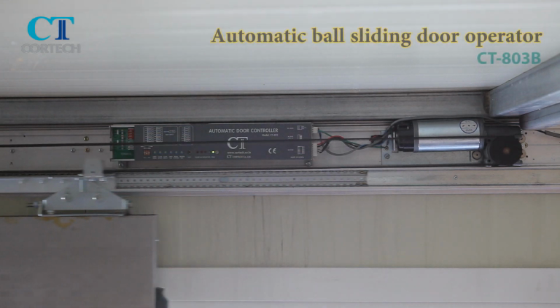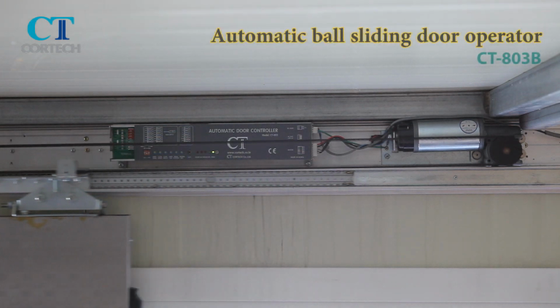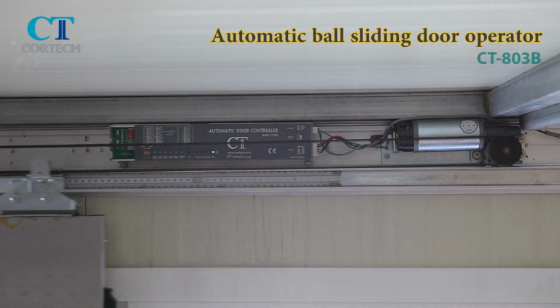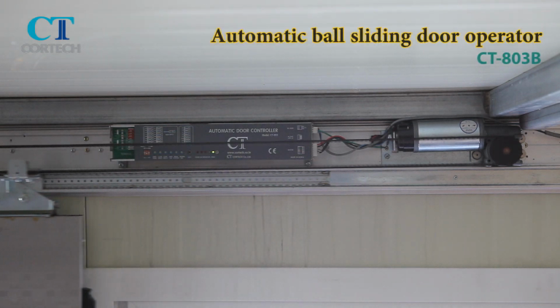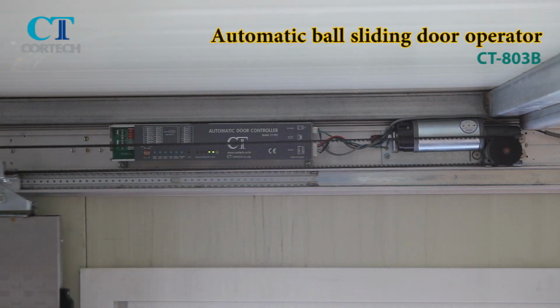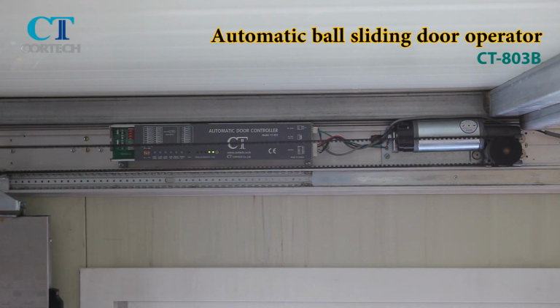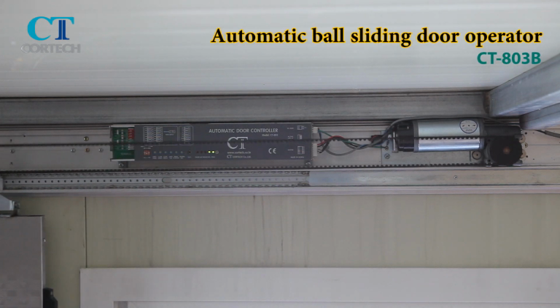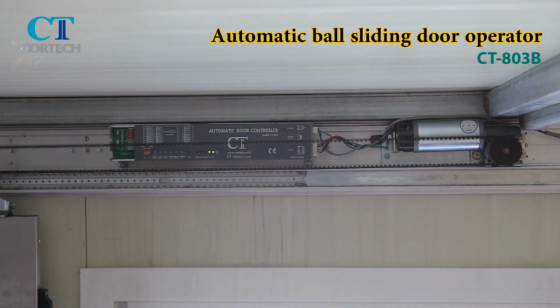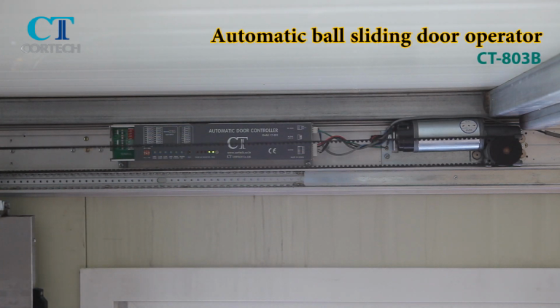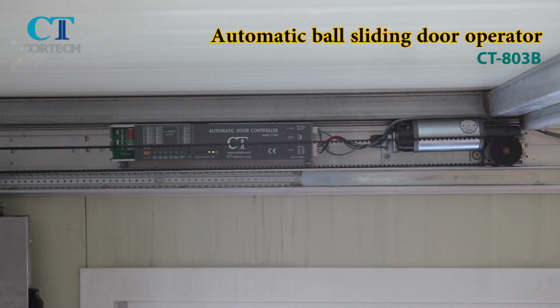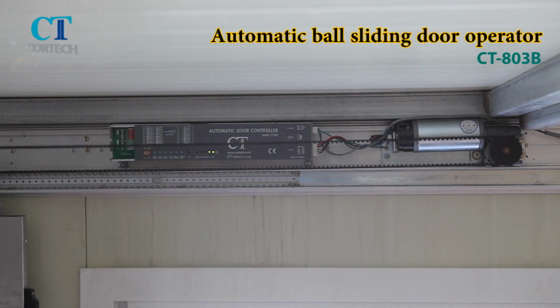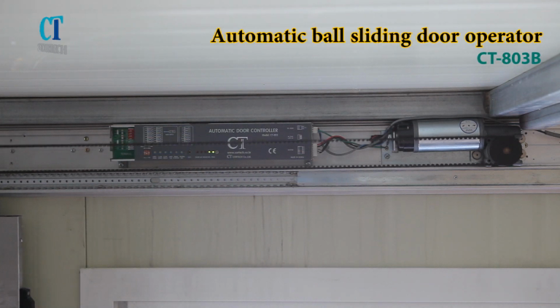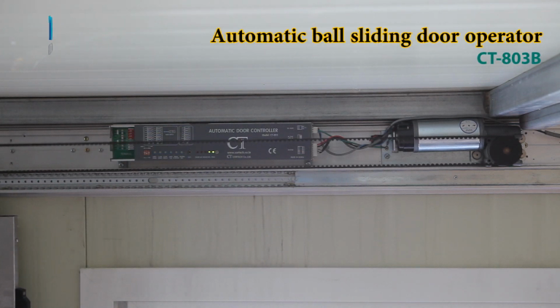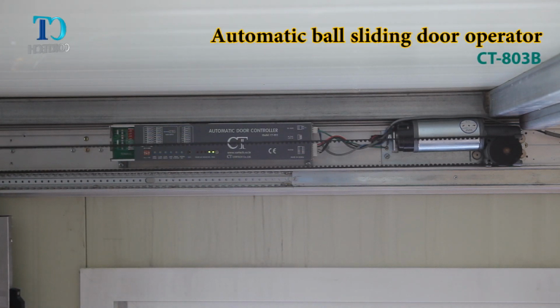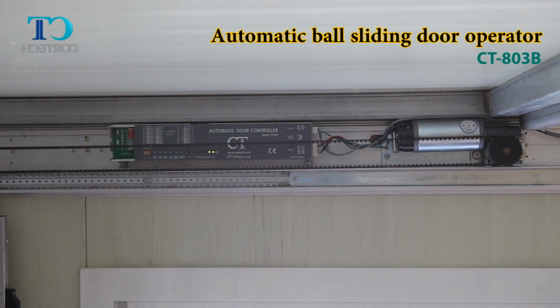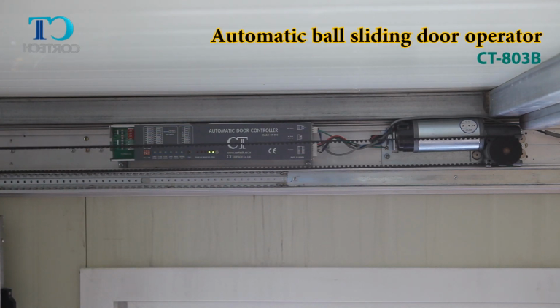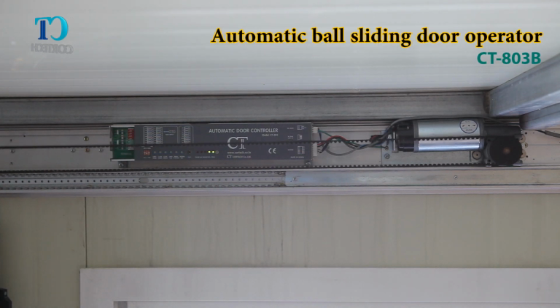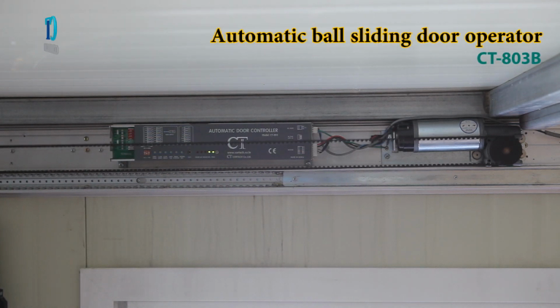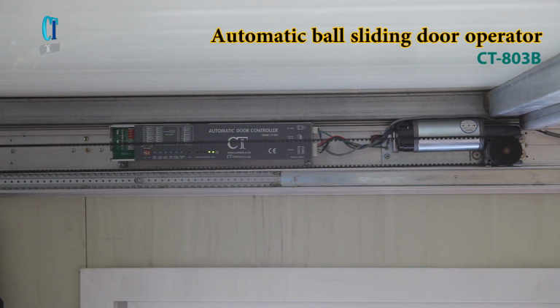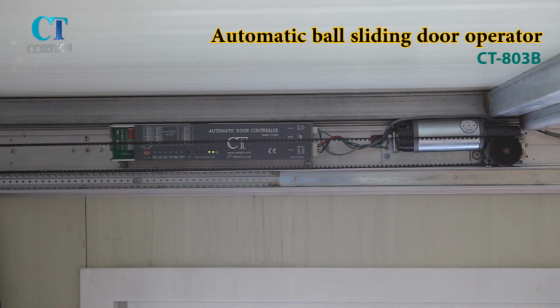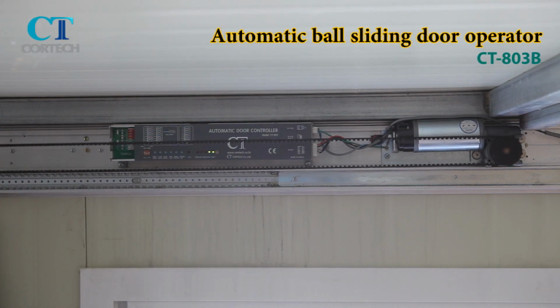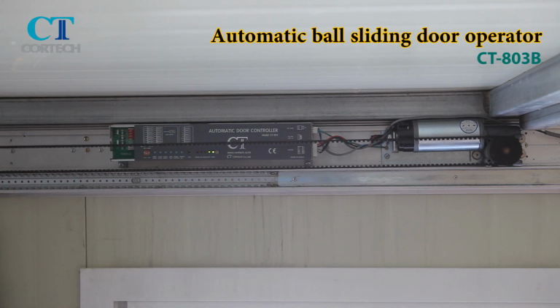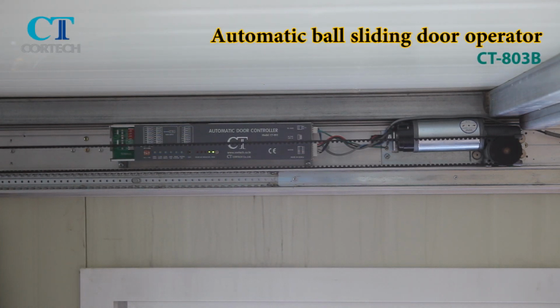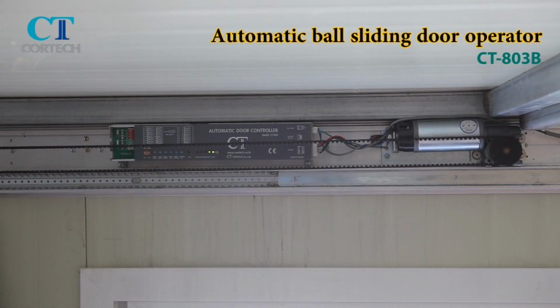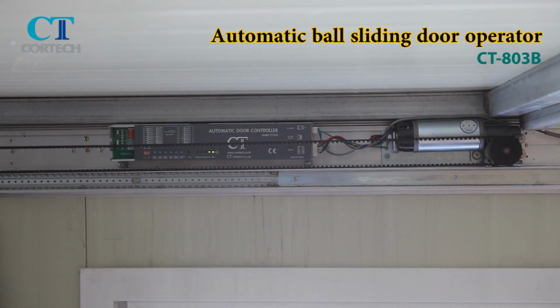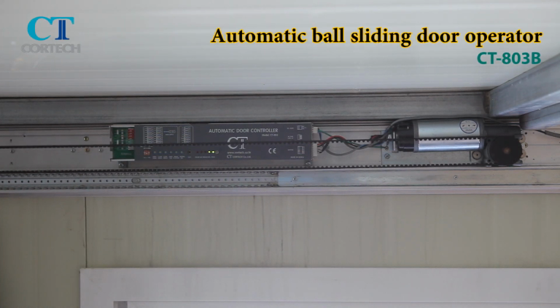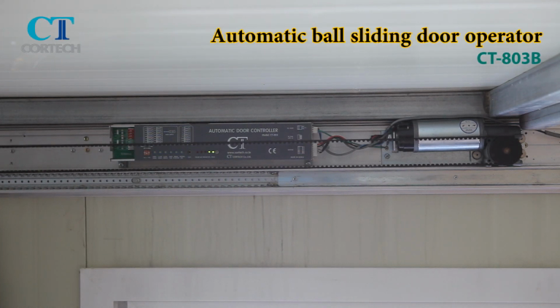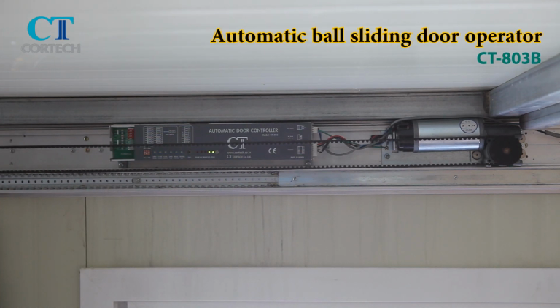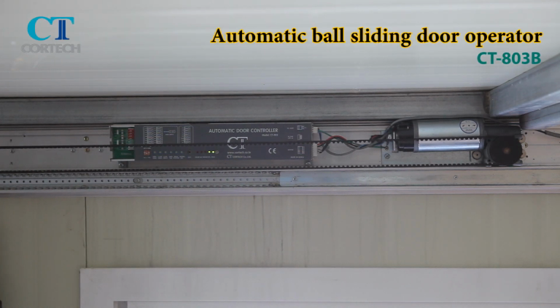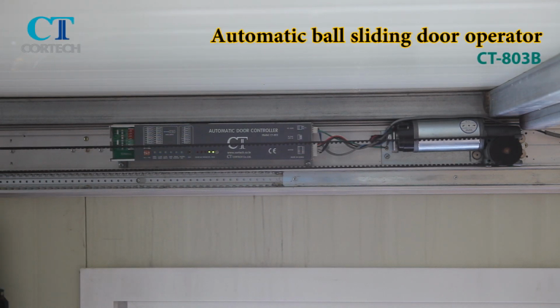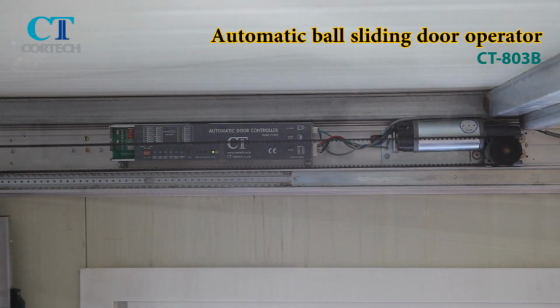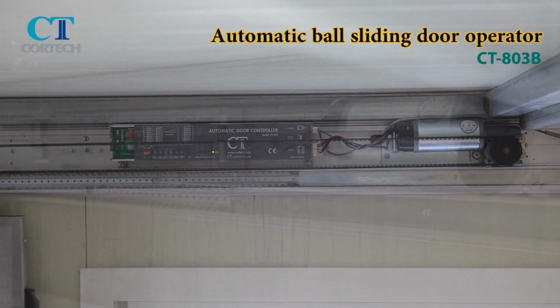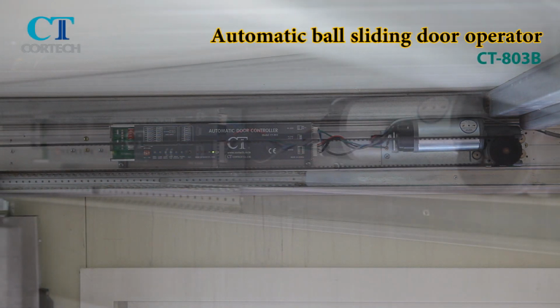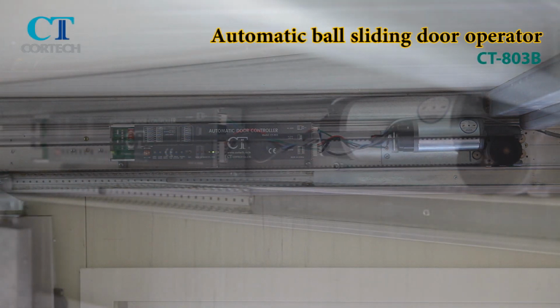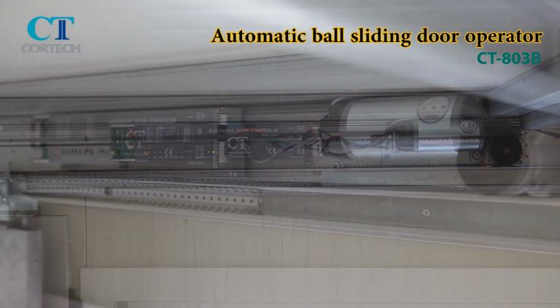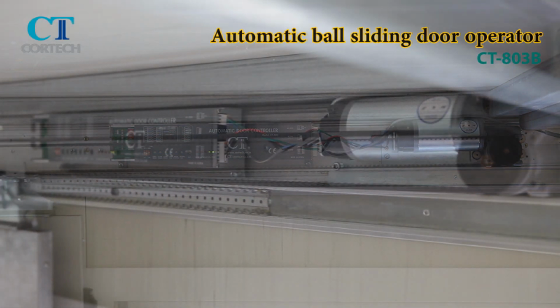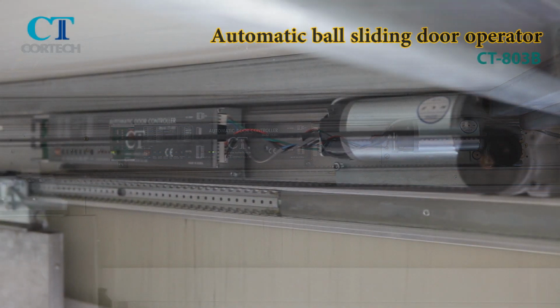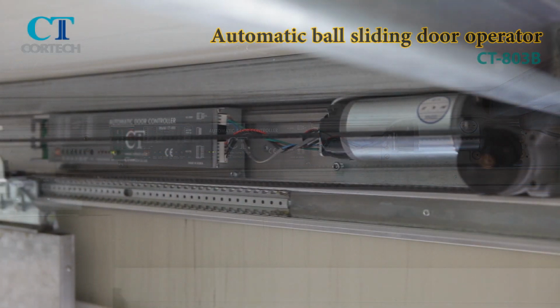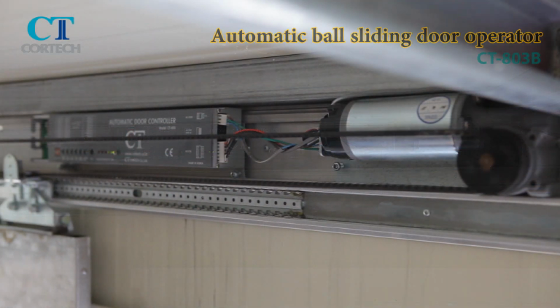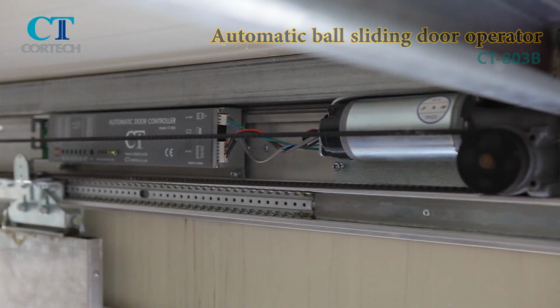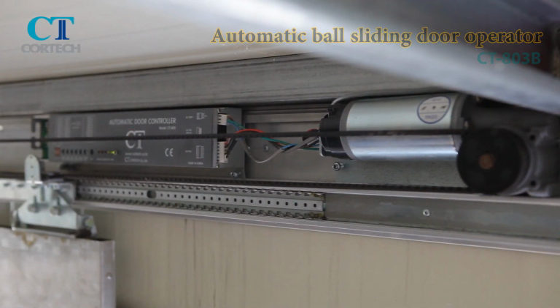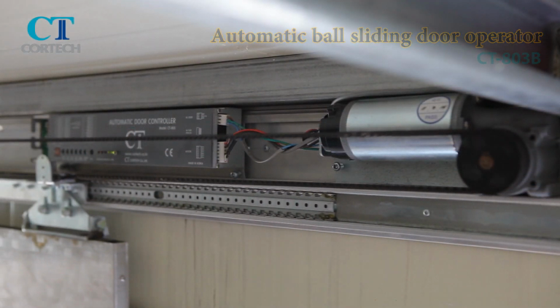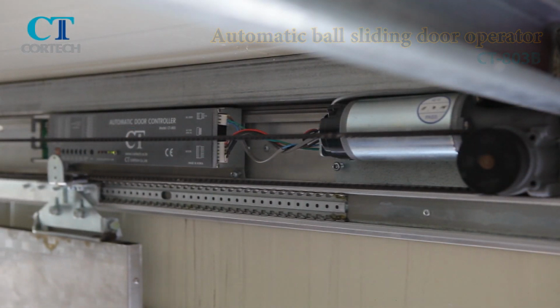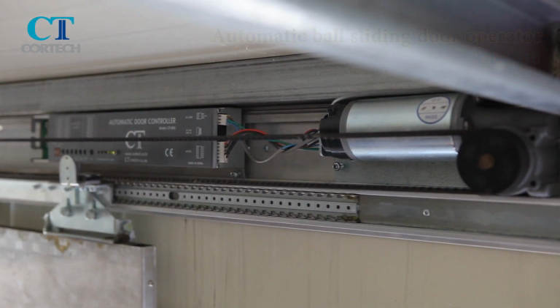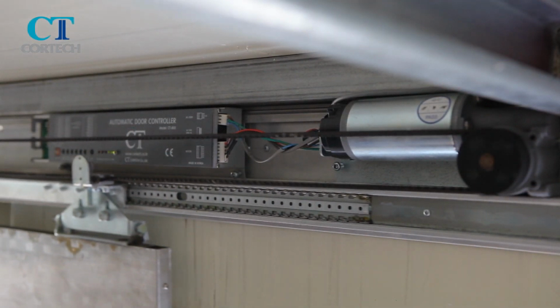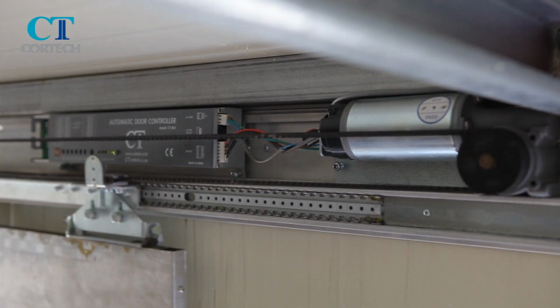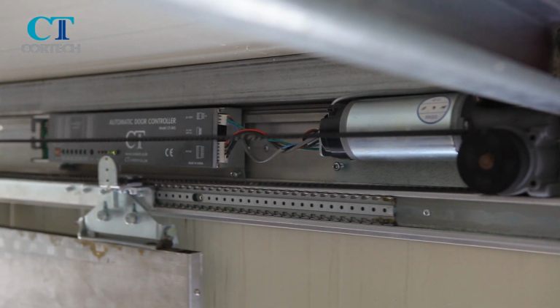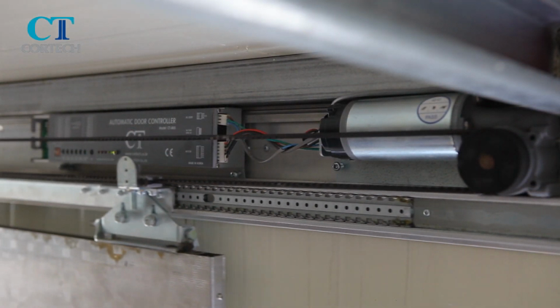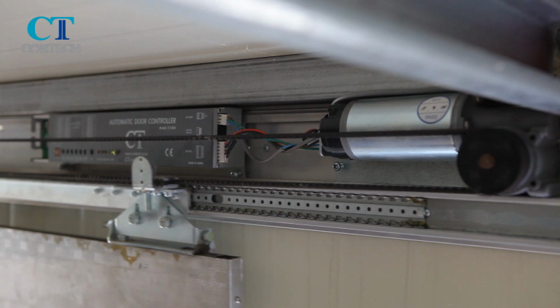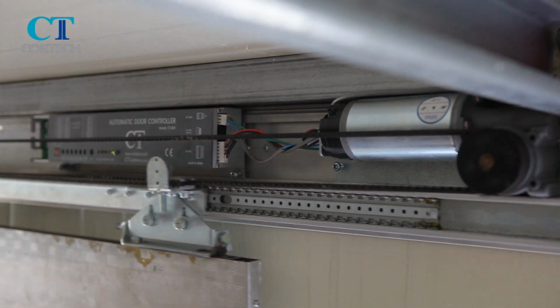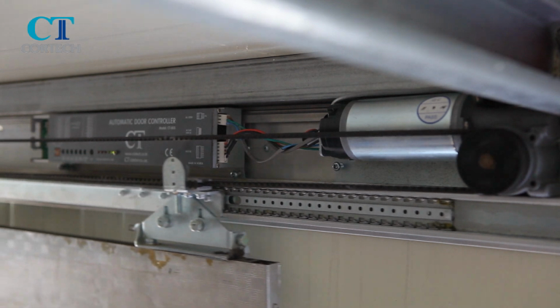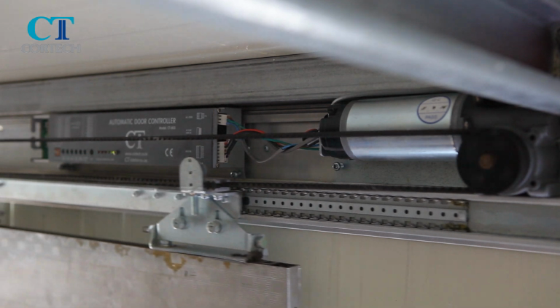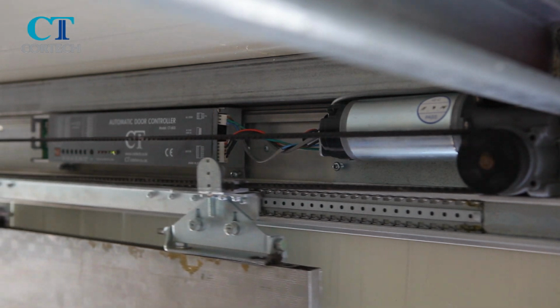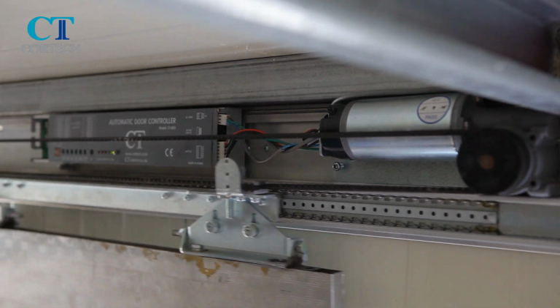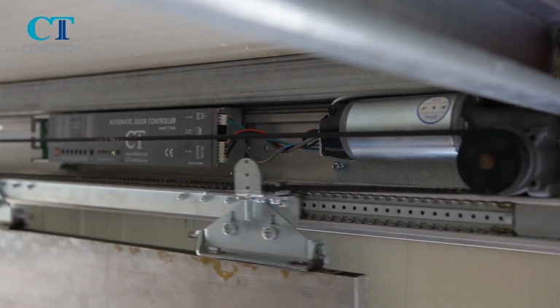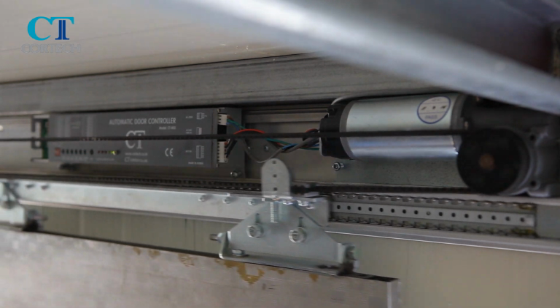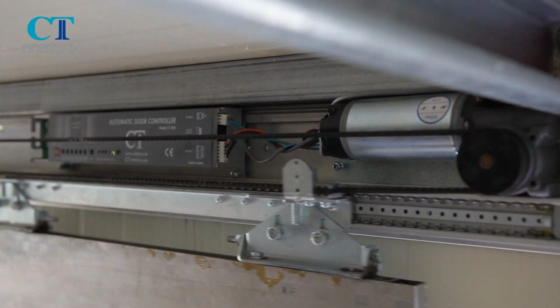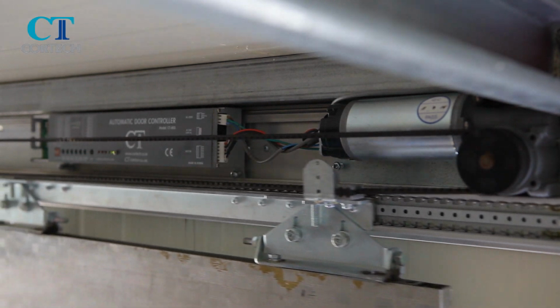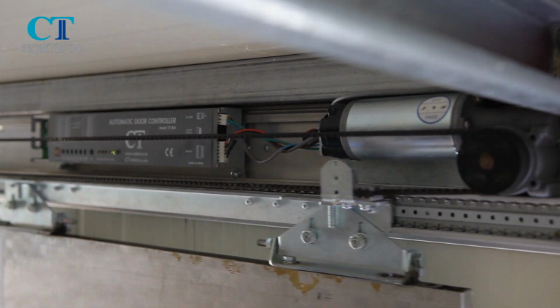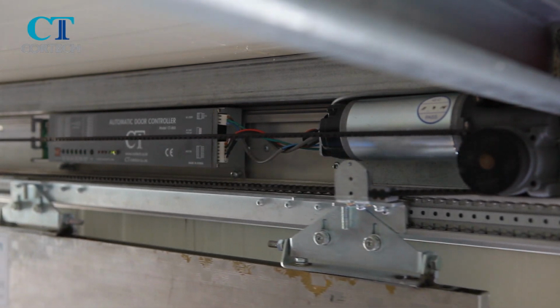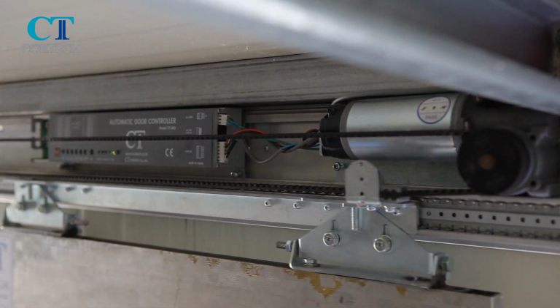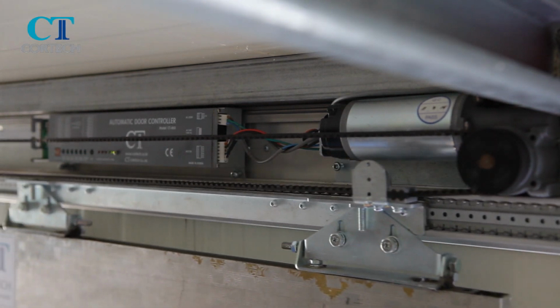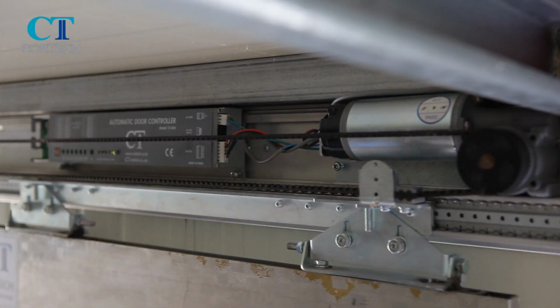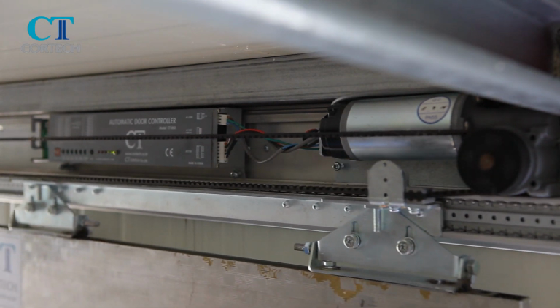The ball slide automatic door operator reduces friction, has excellent durability and easy operation.